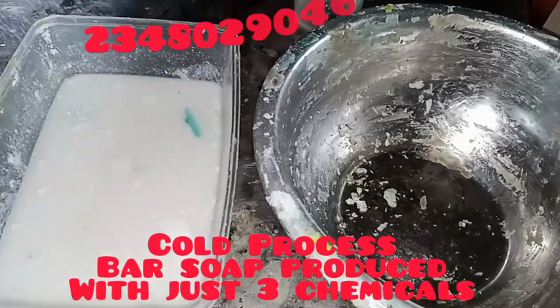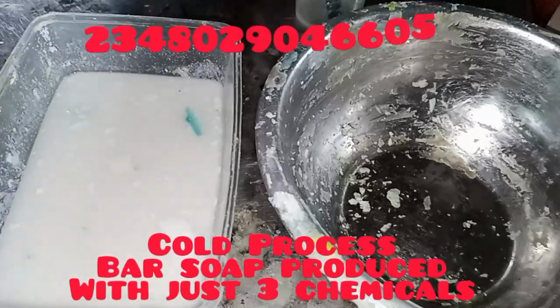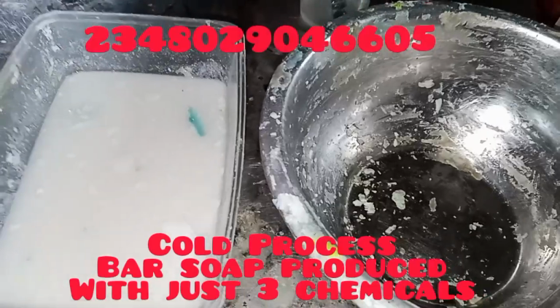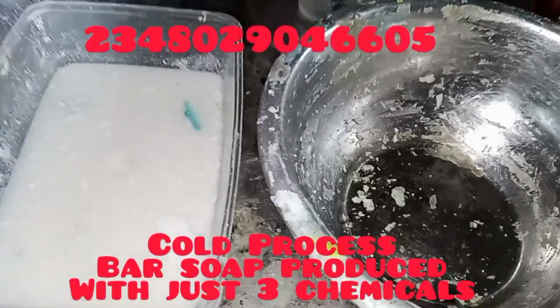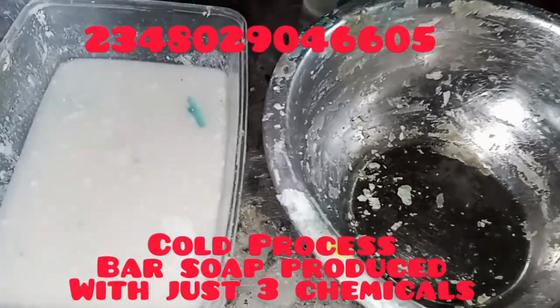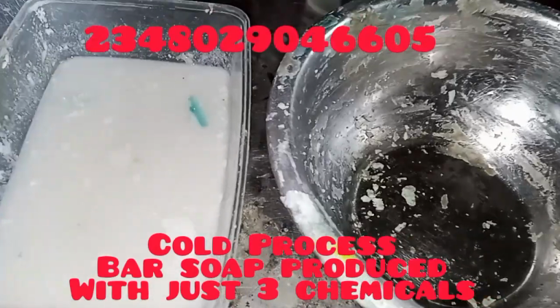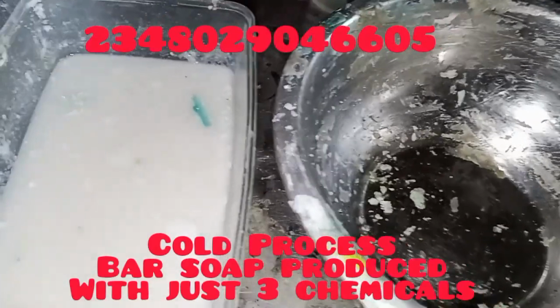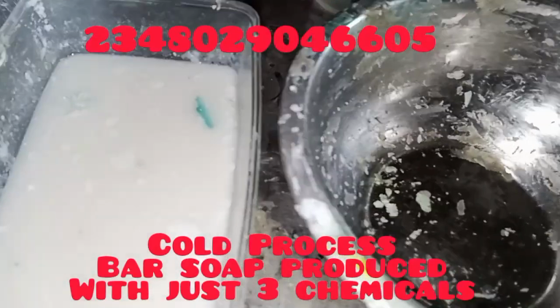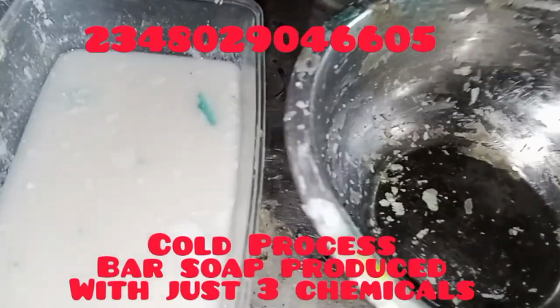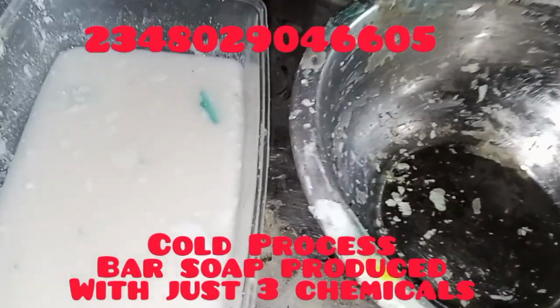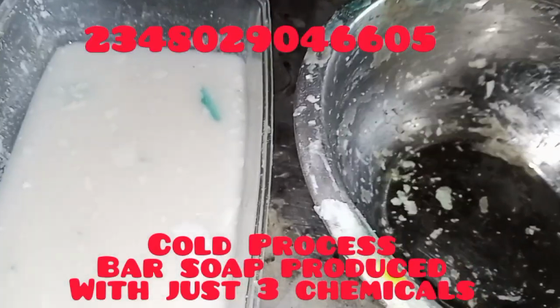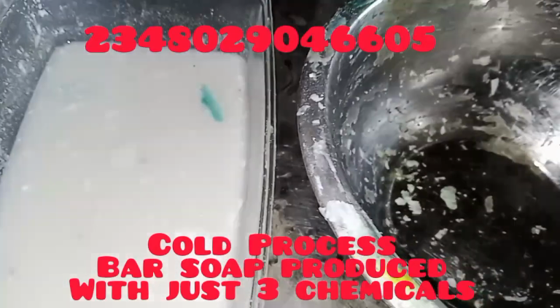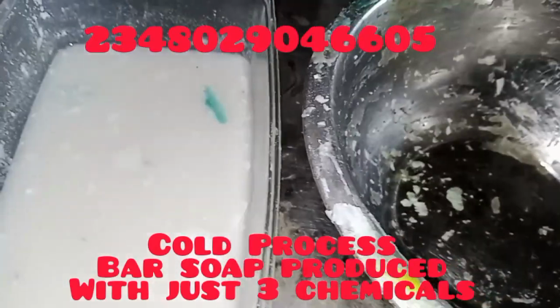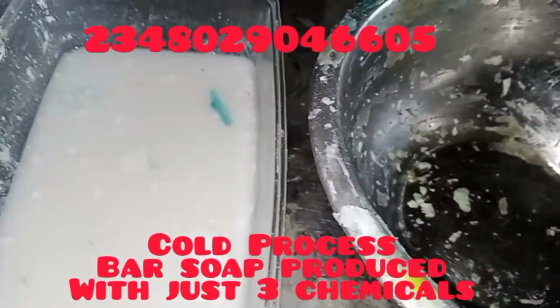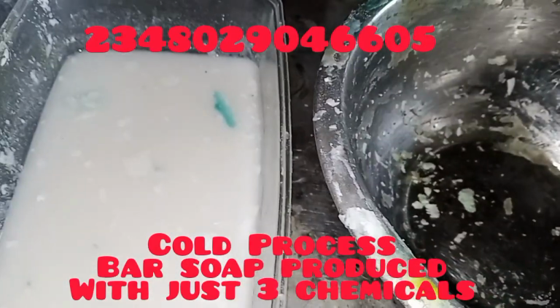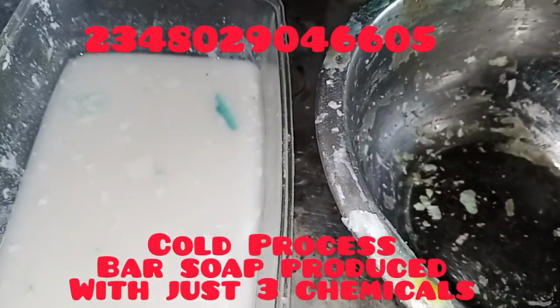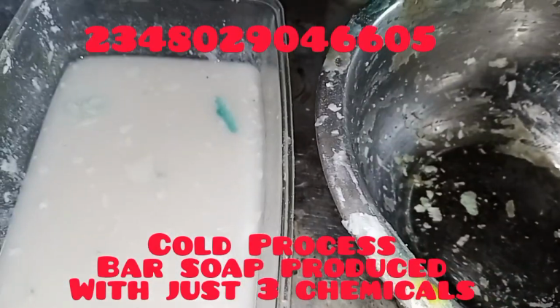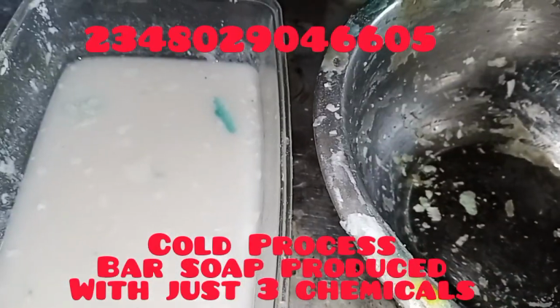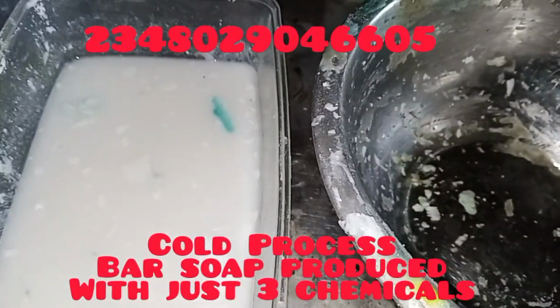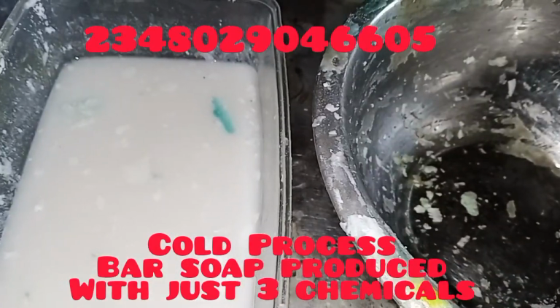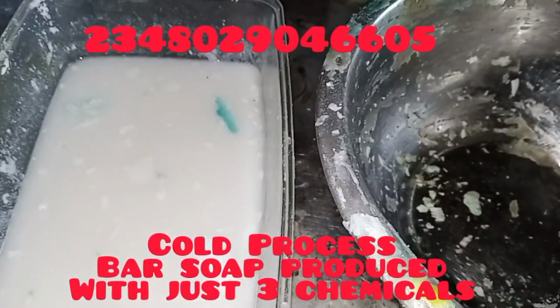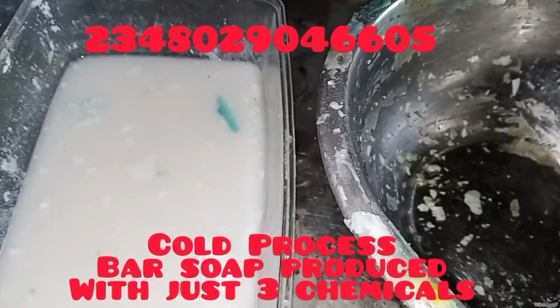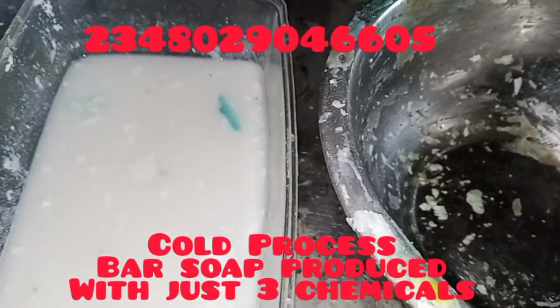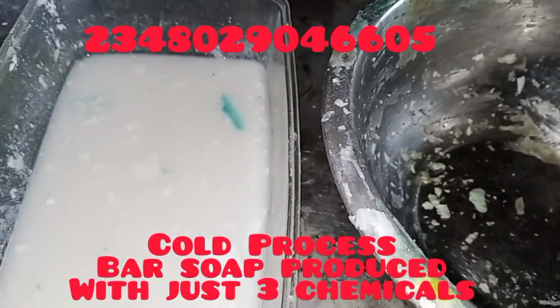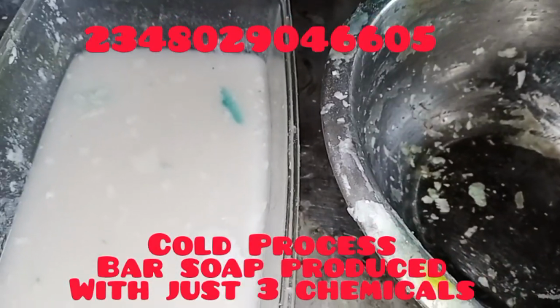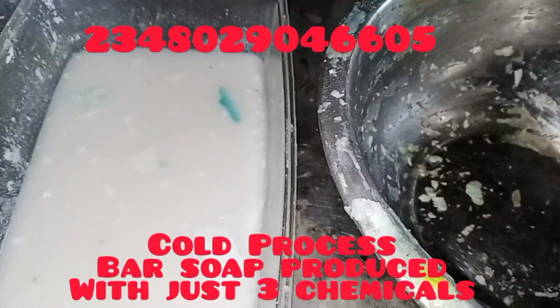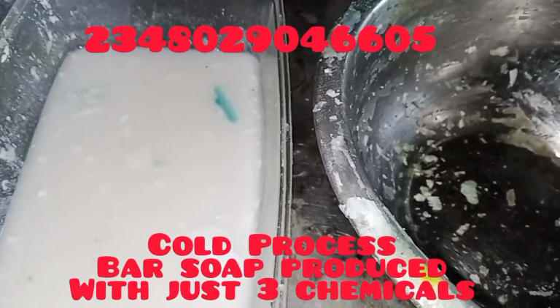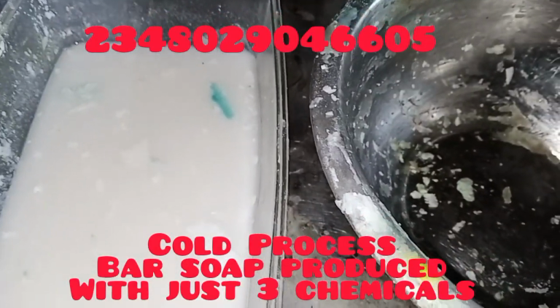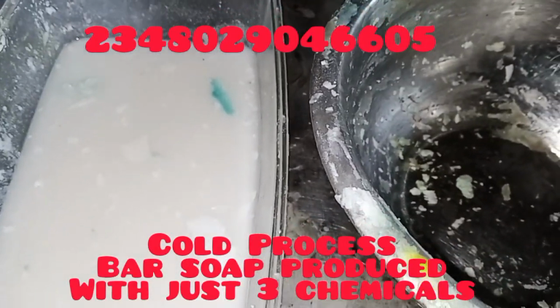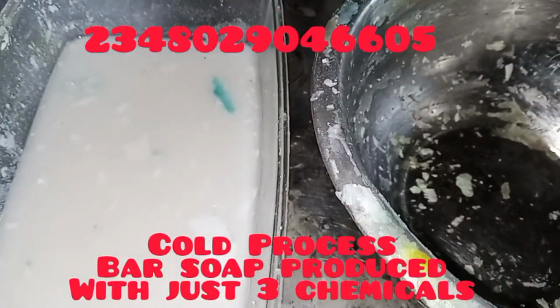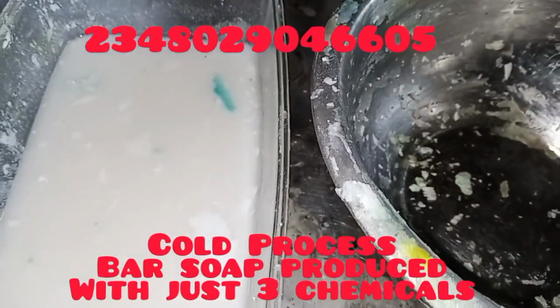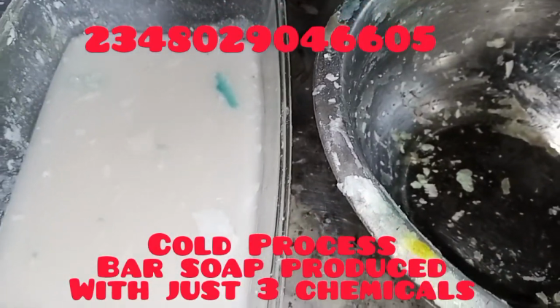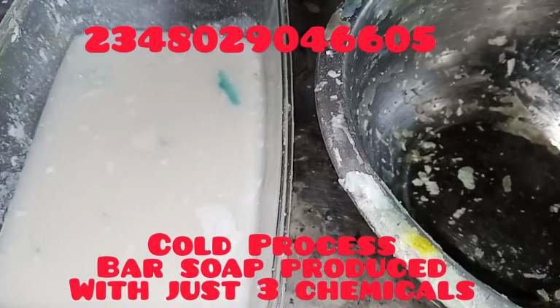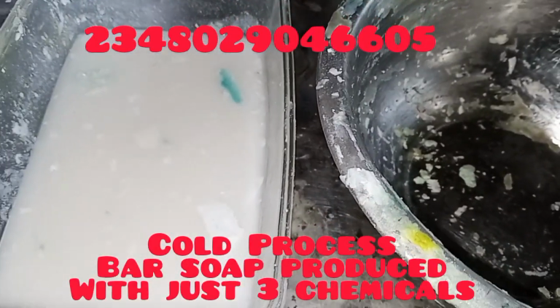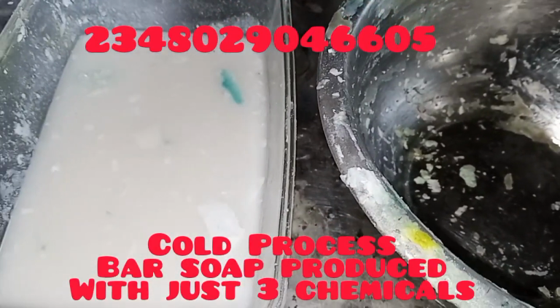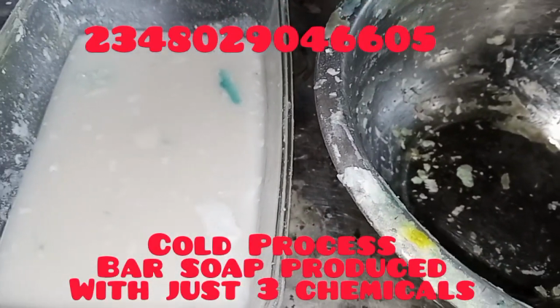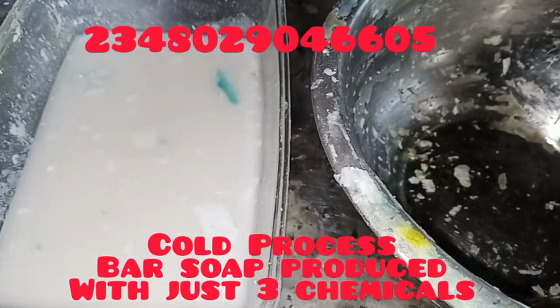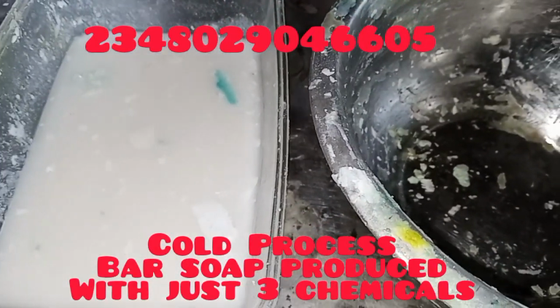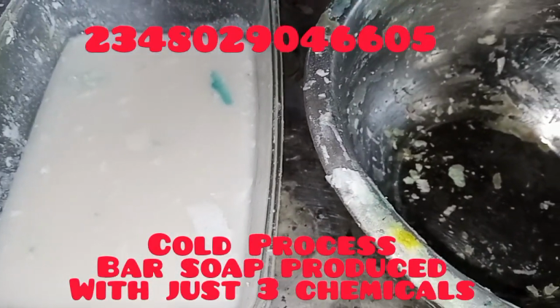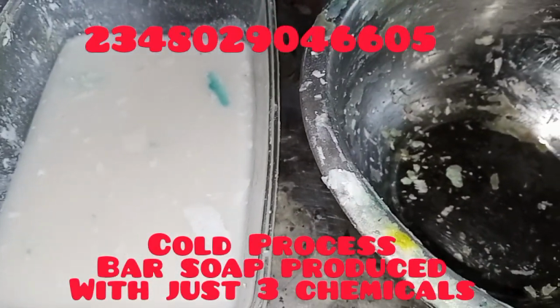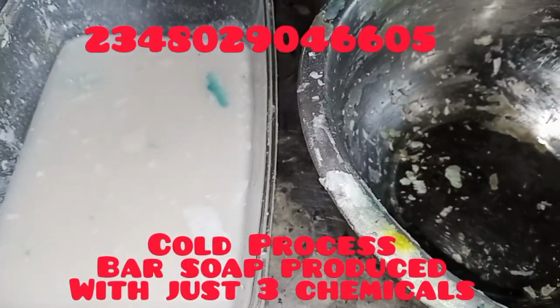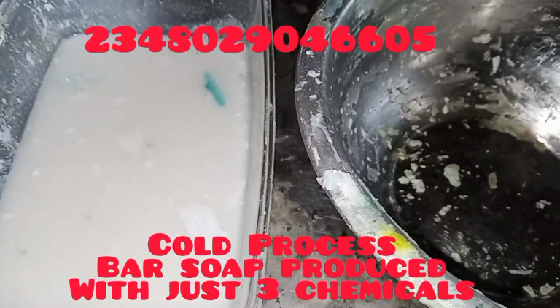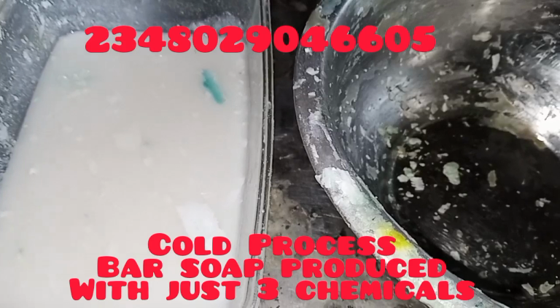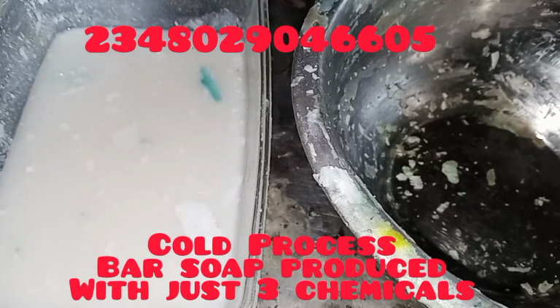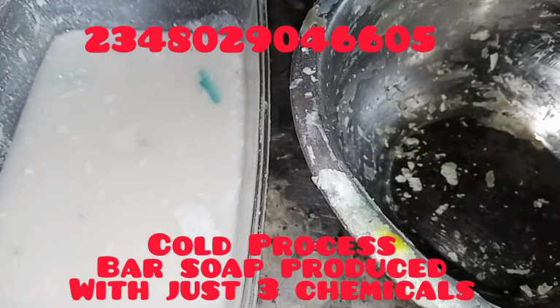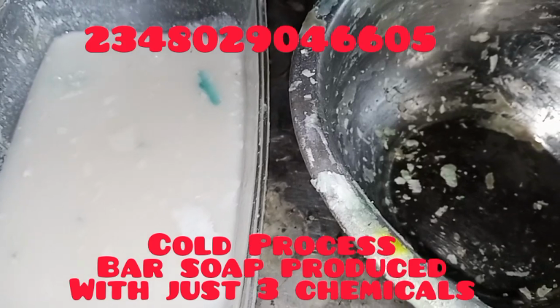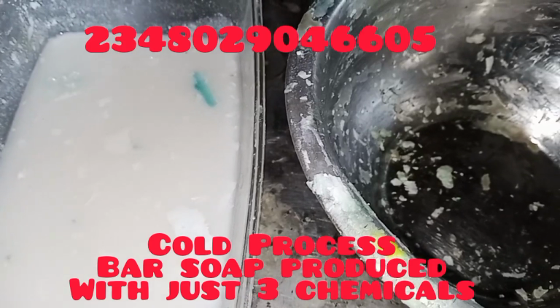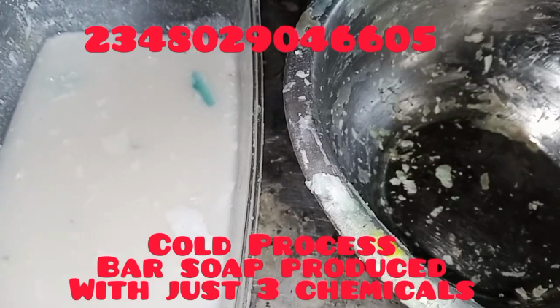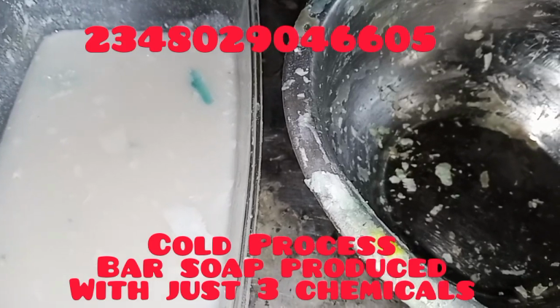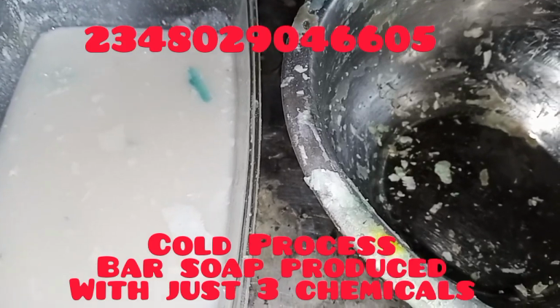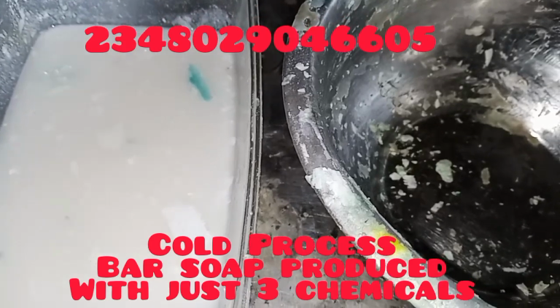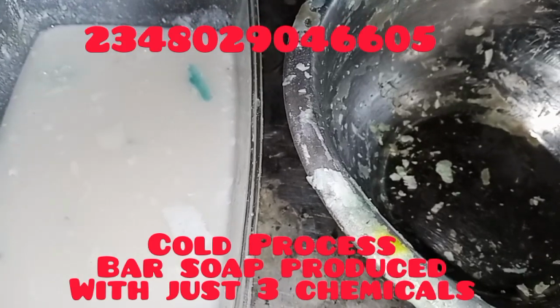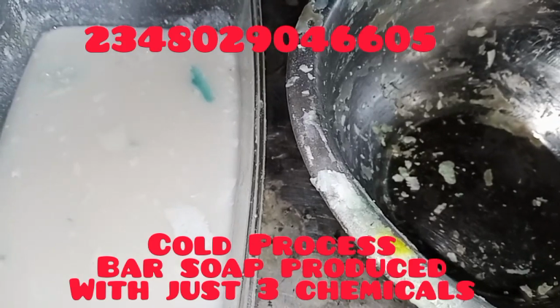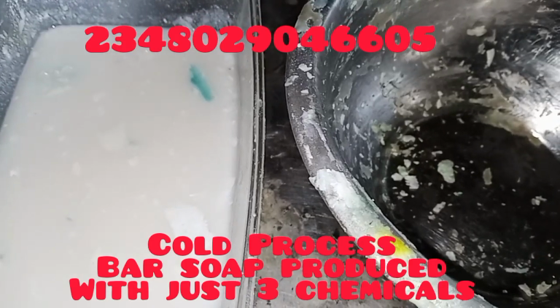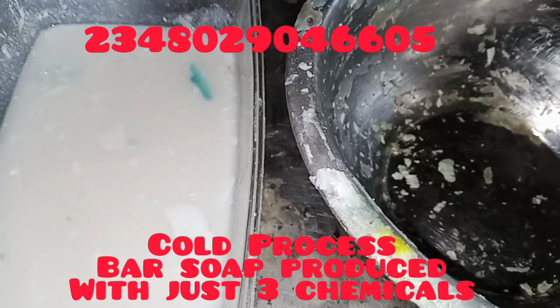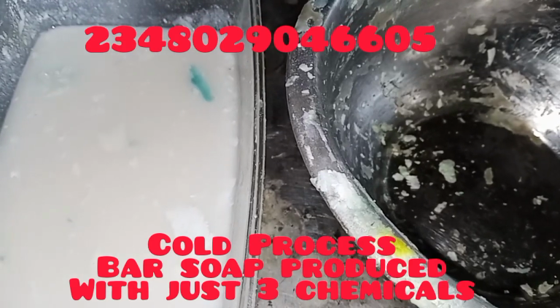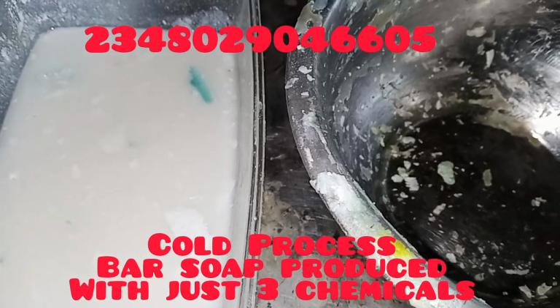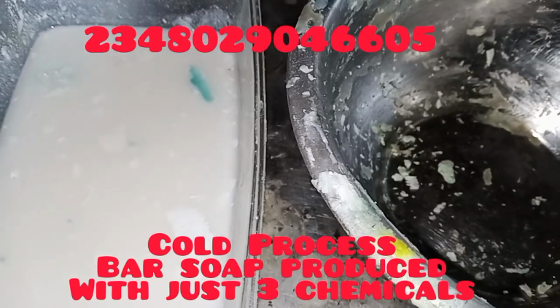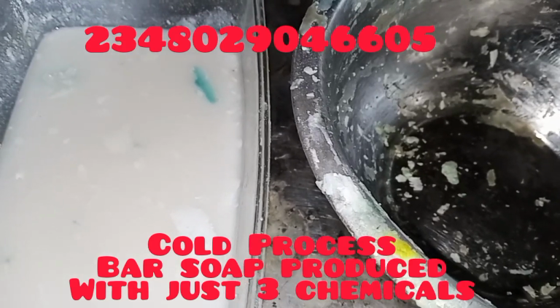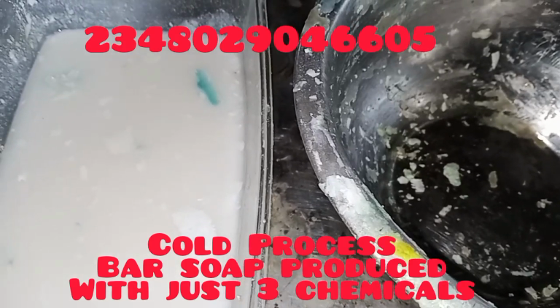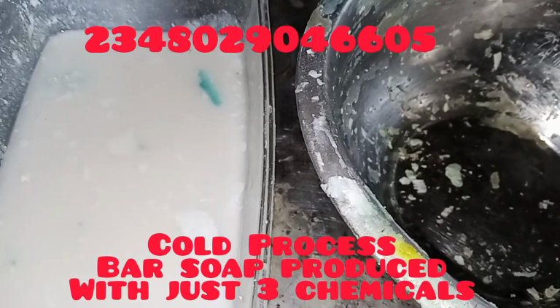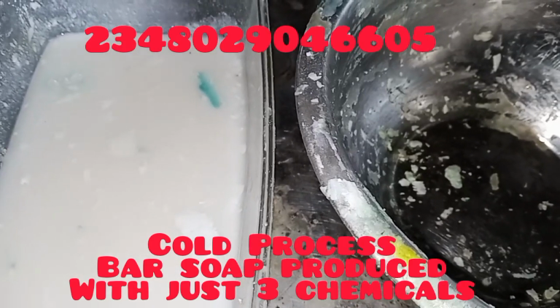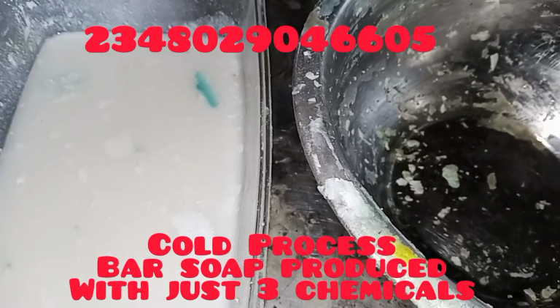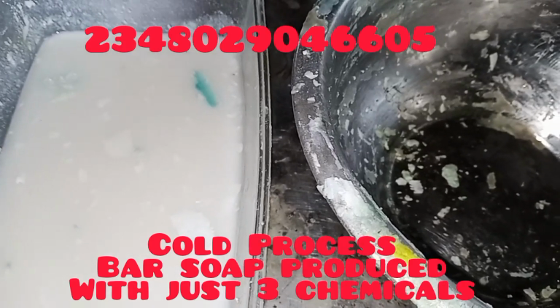Welcome to today's training session. Today we will be learning how to produce laundry bath soap with just three items.